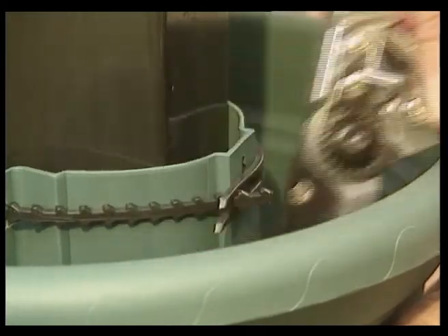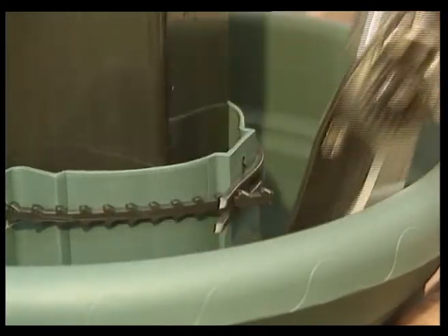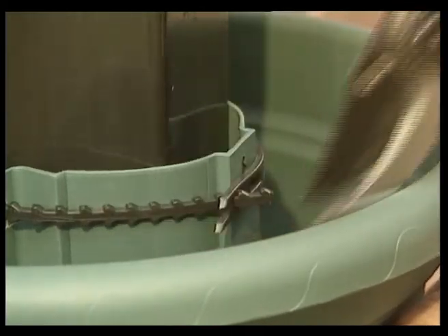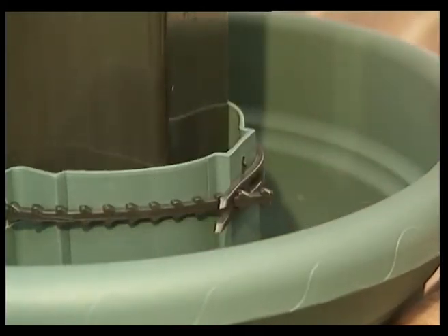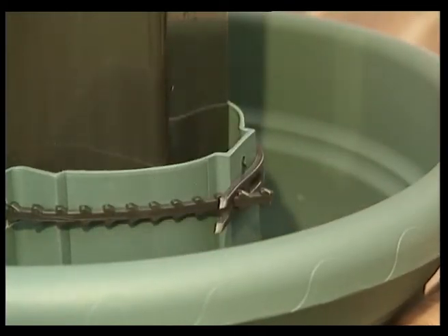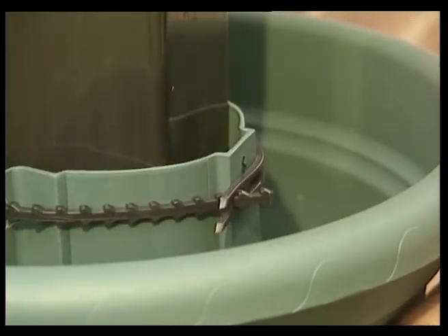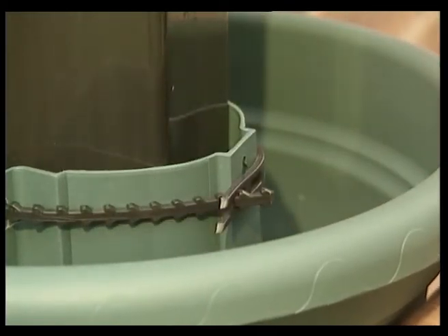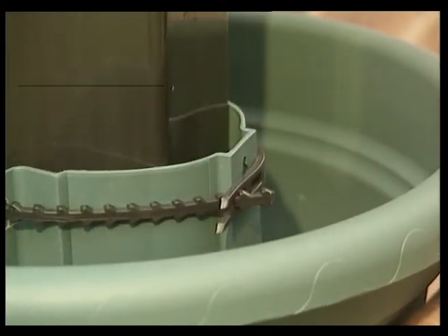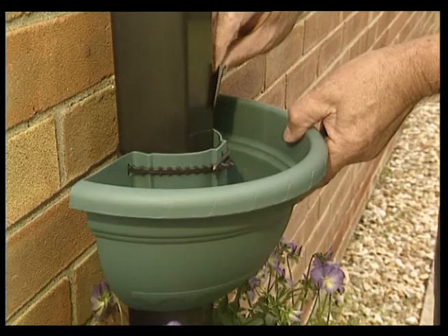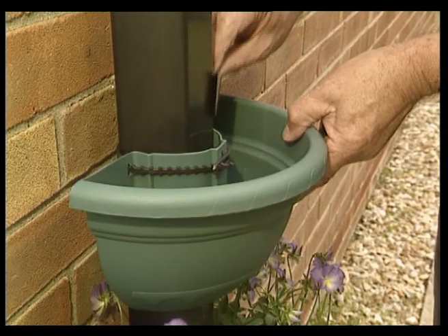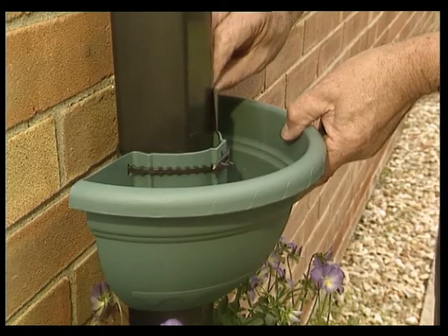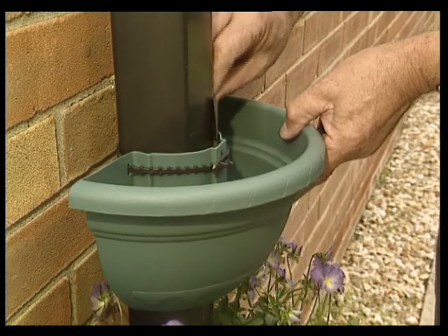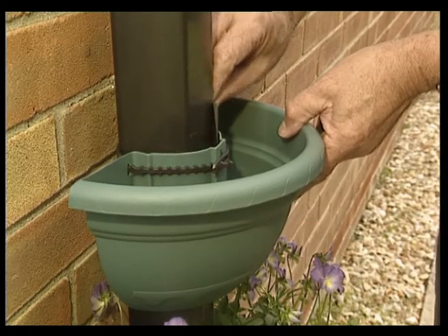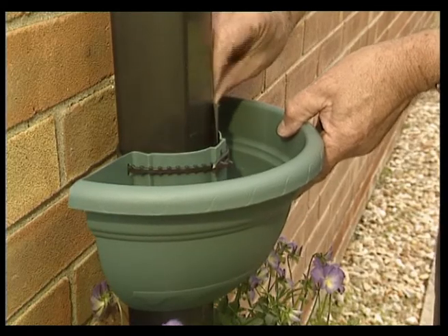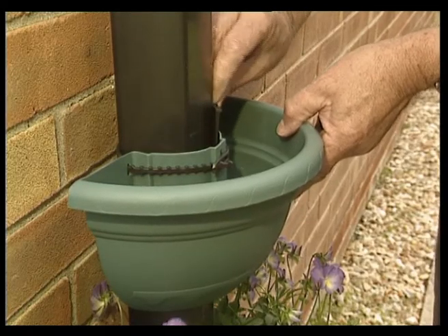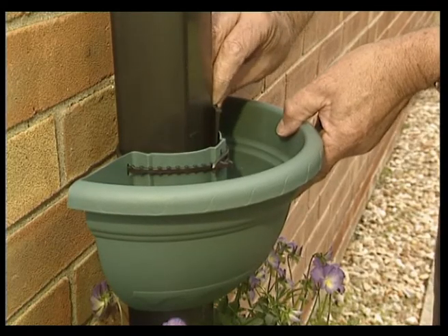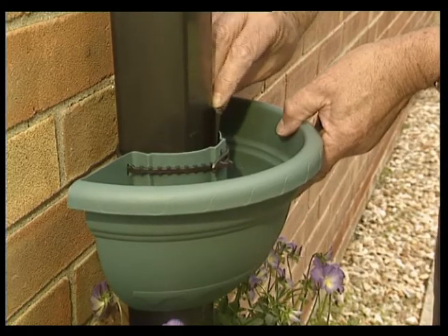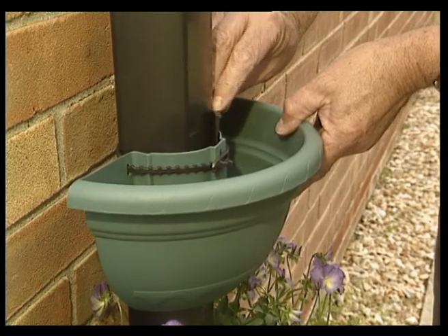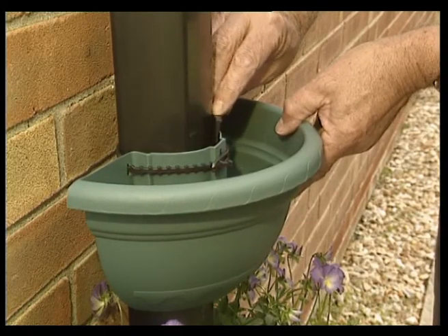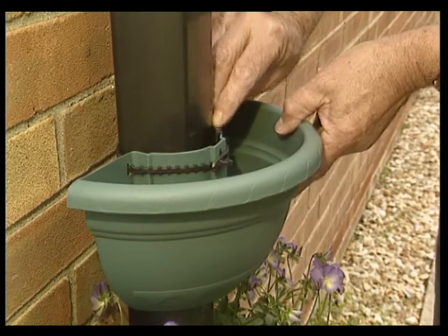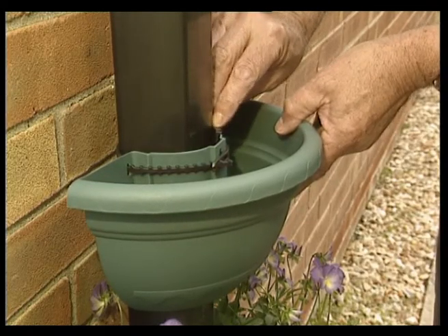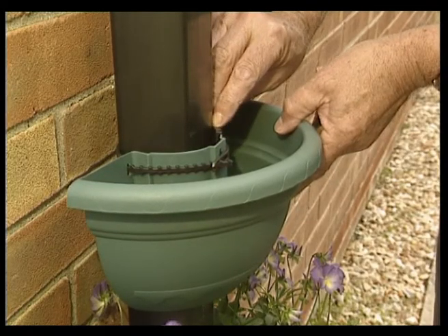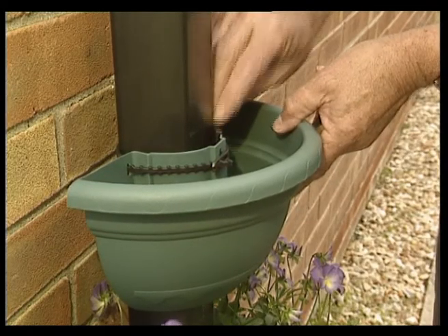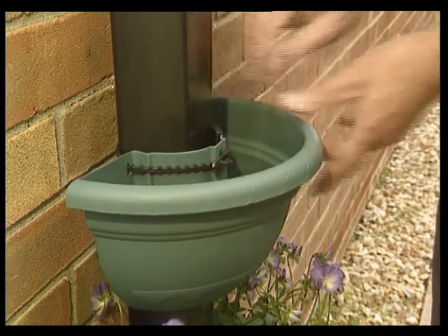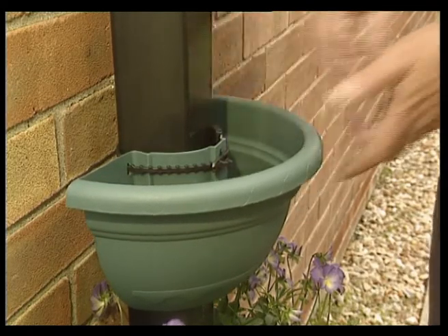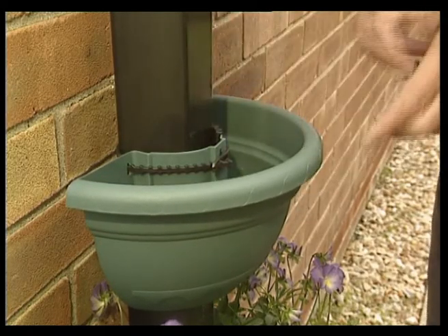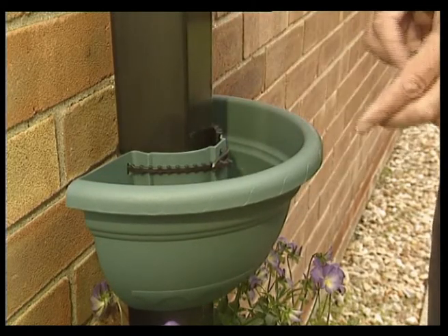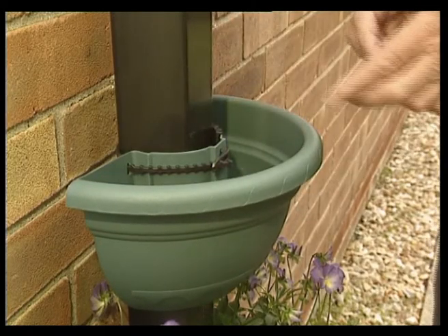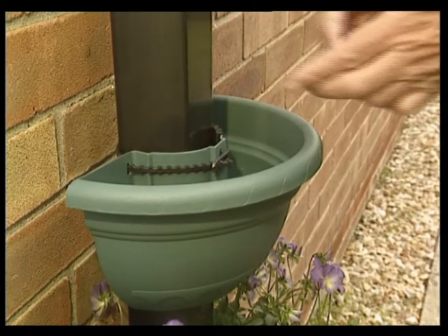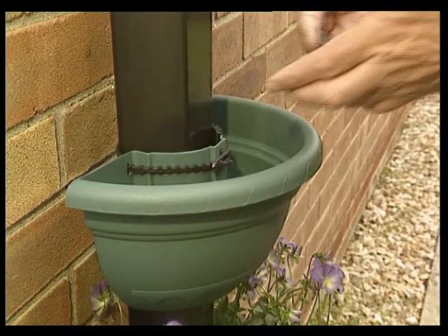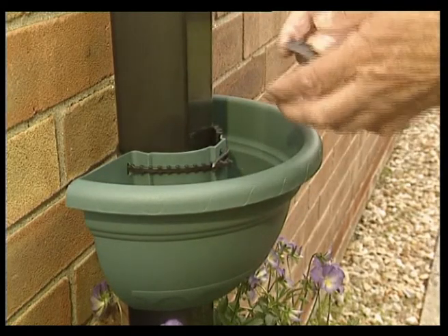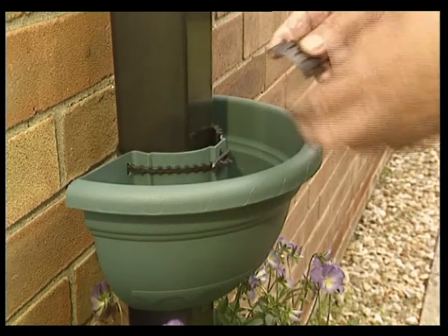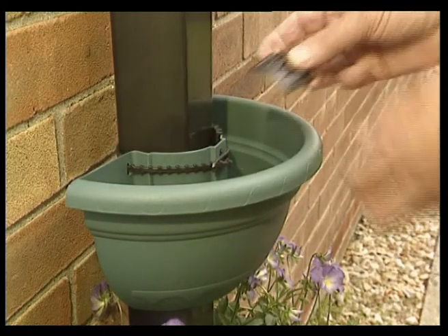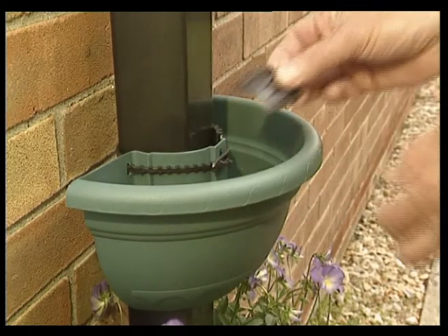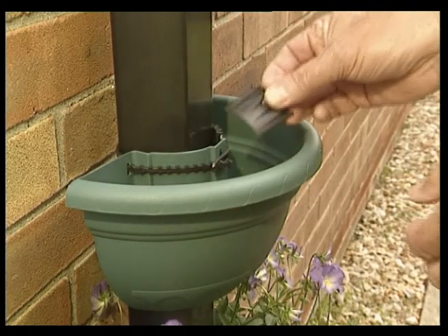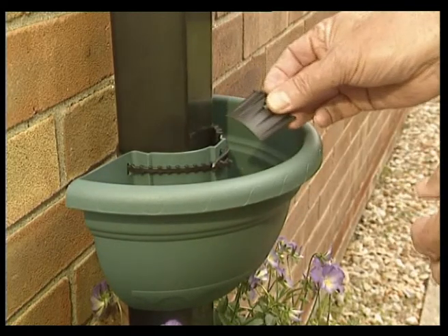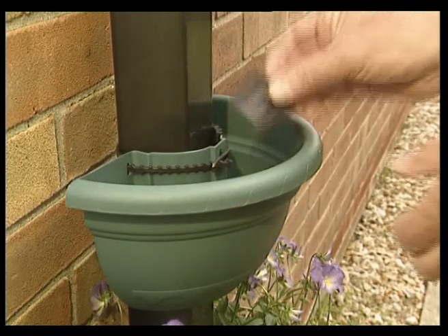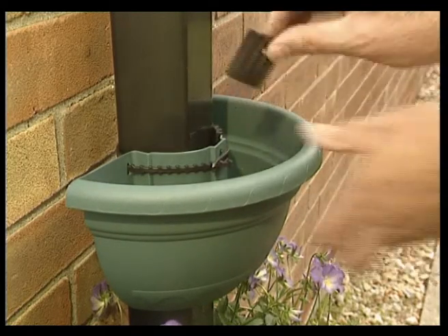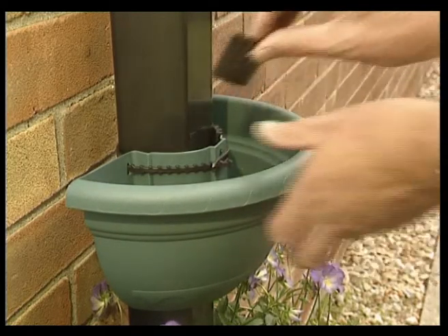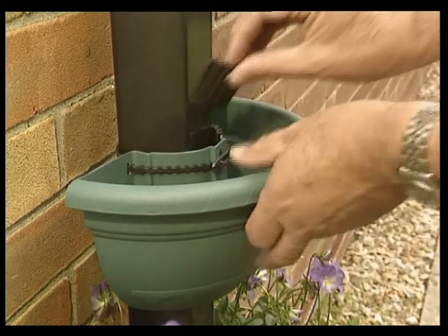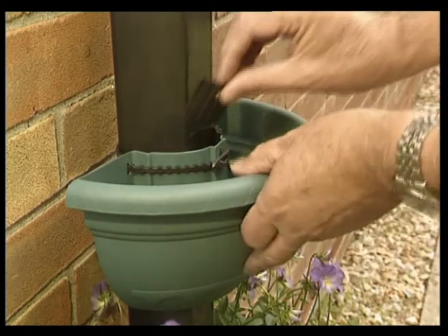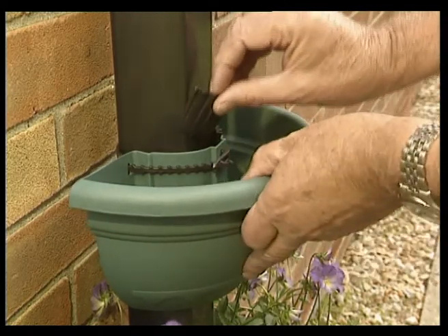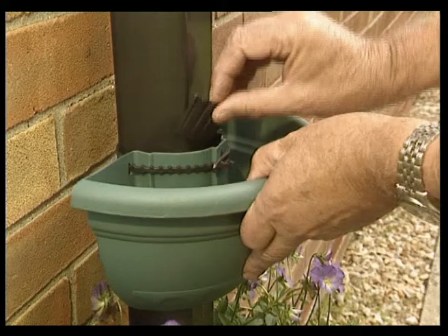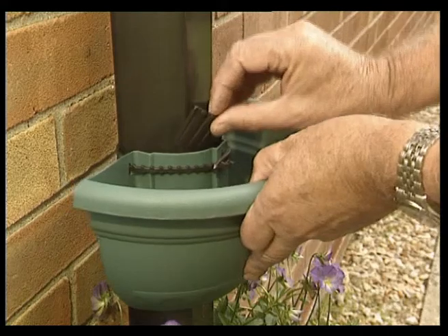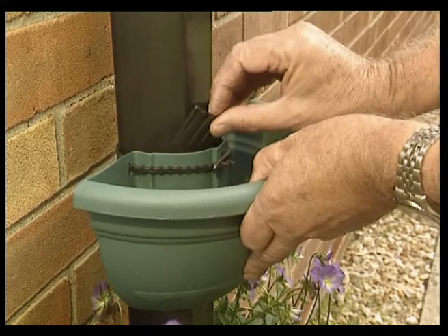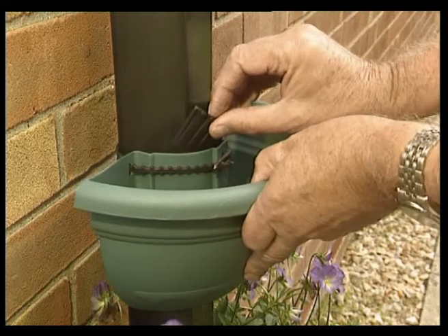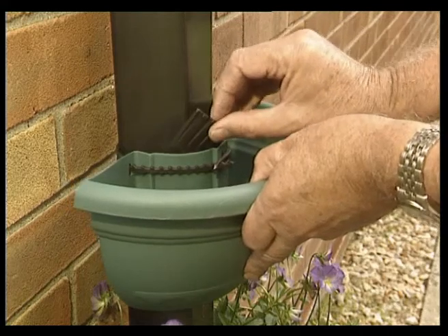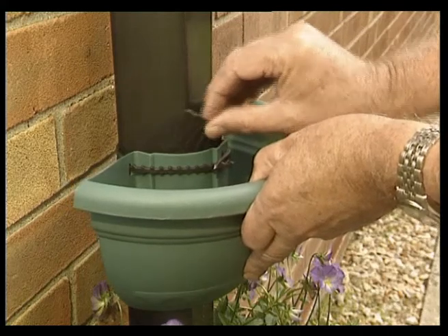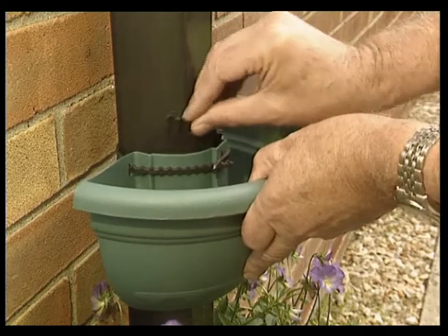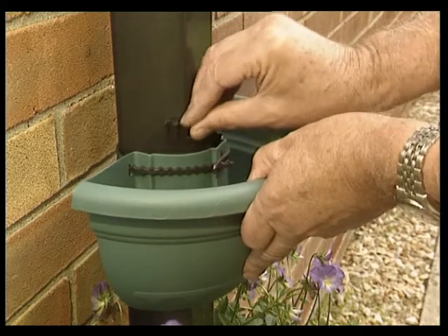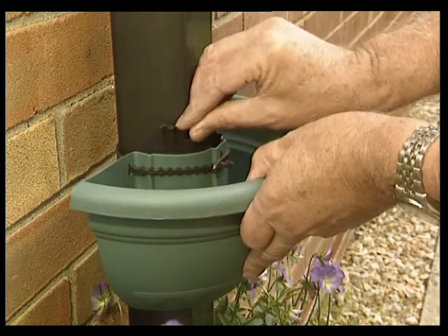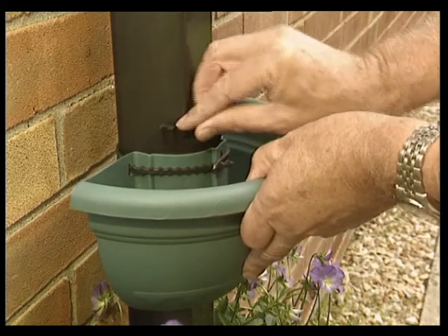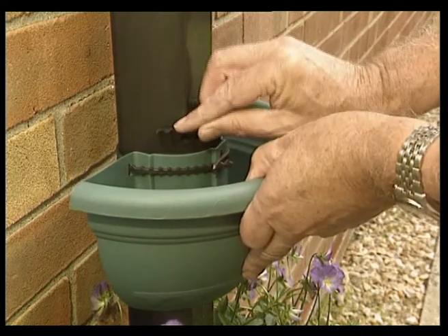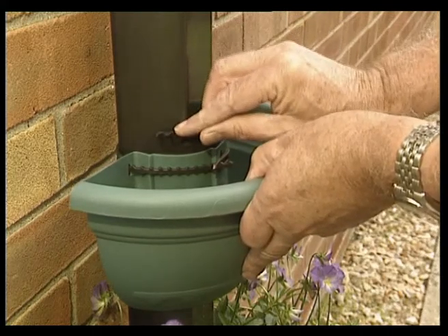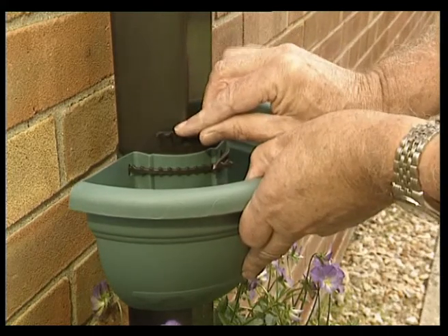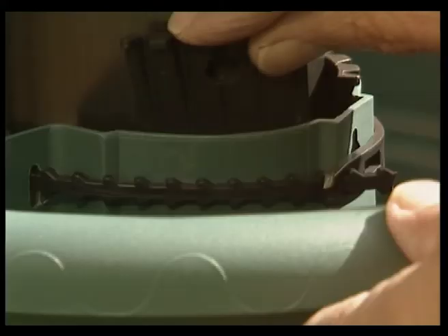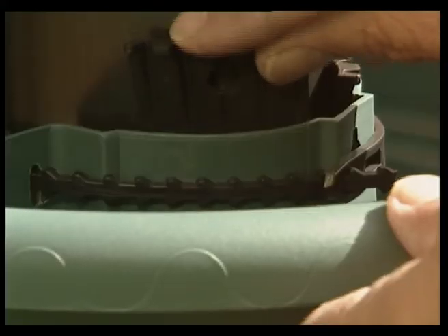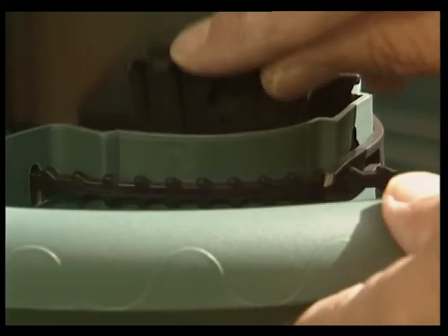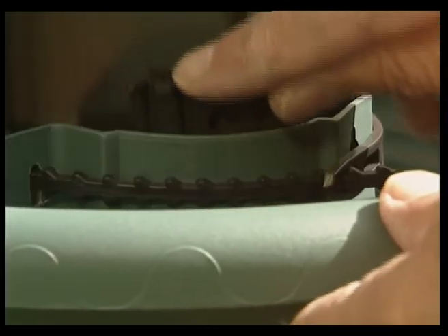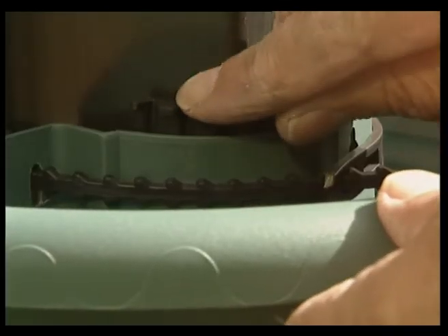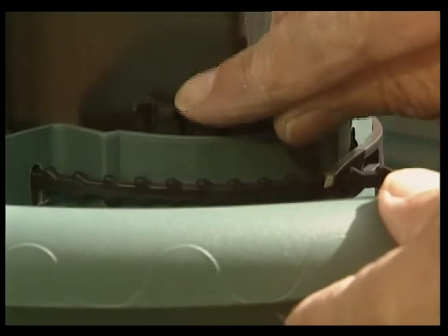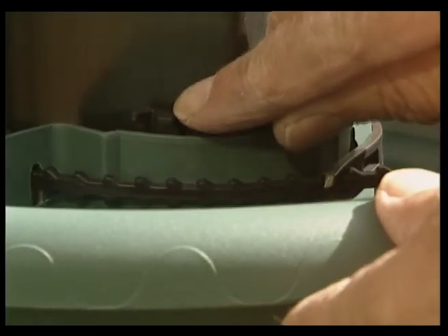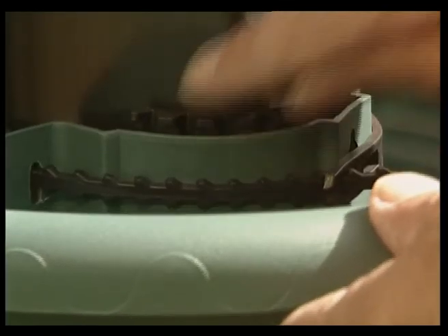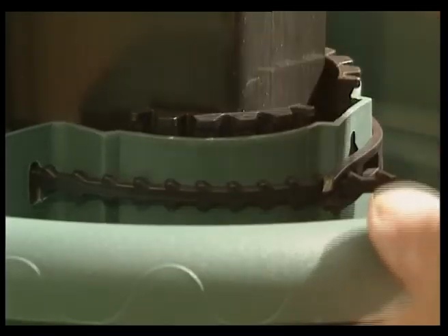Trim the ends of the cable and place the wedges between the pot and the pipe to remove any slack and prevent it from slipping.